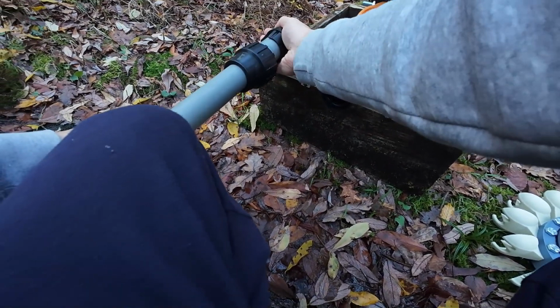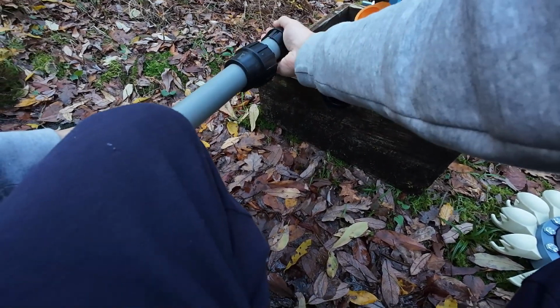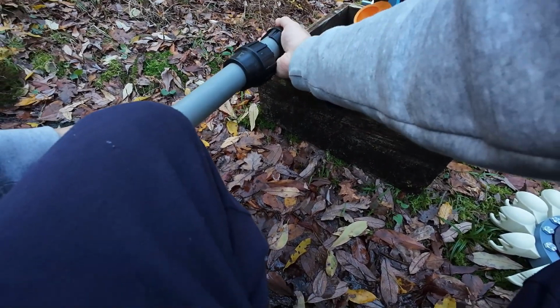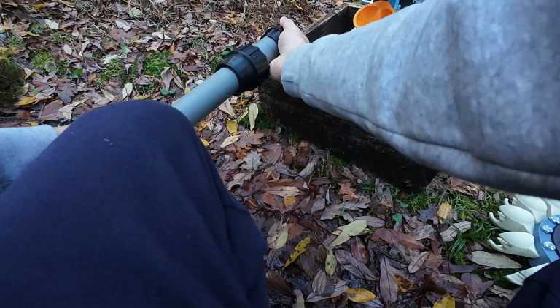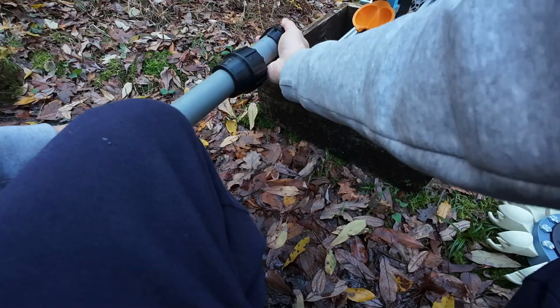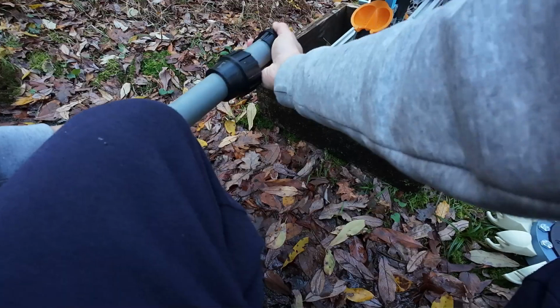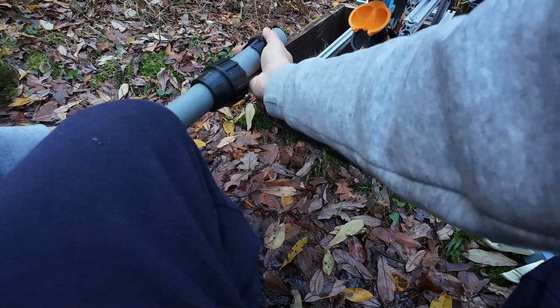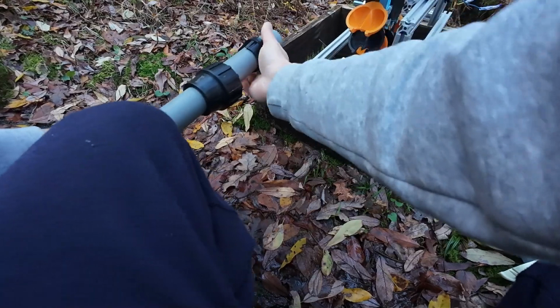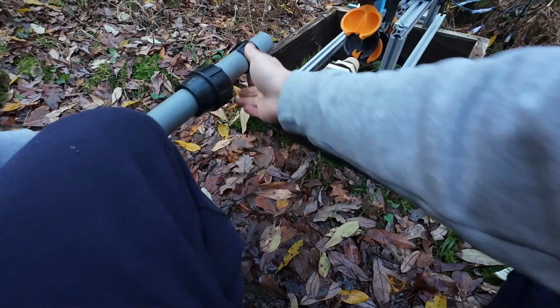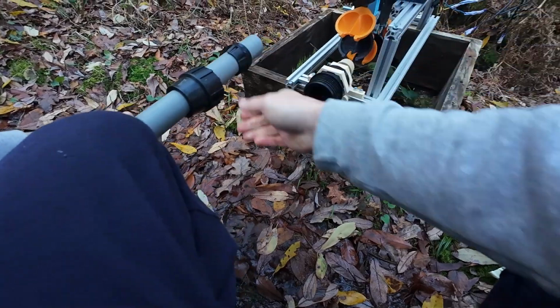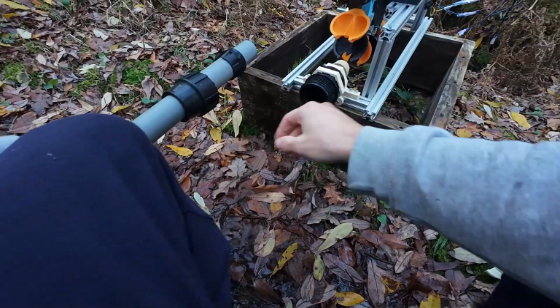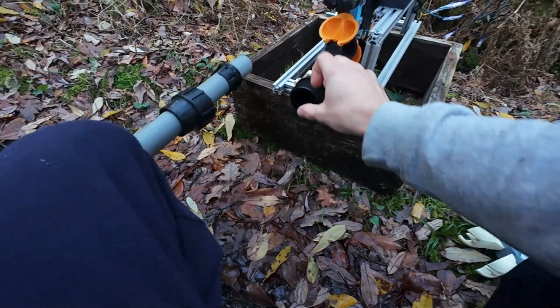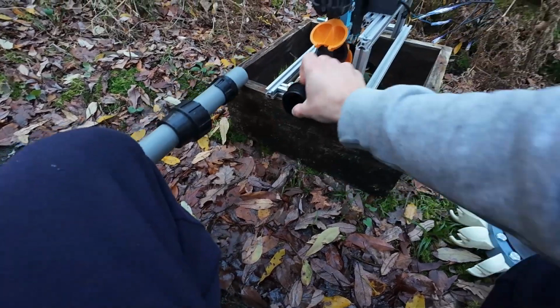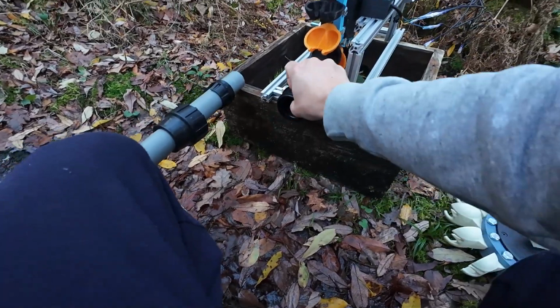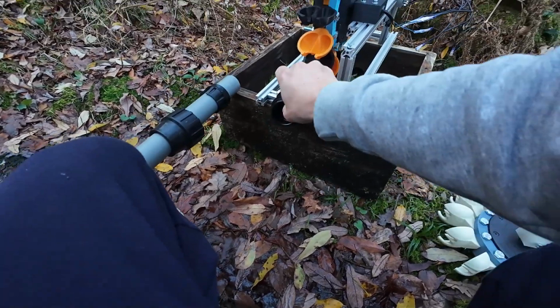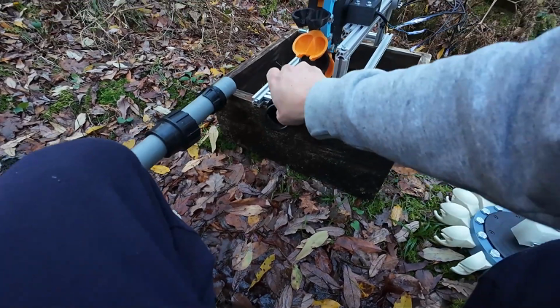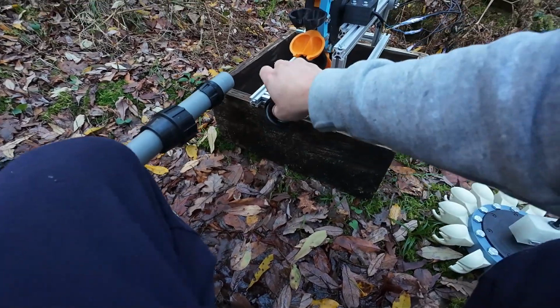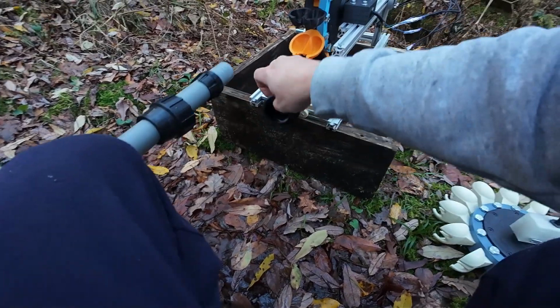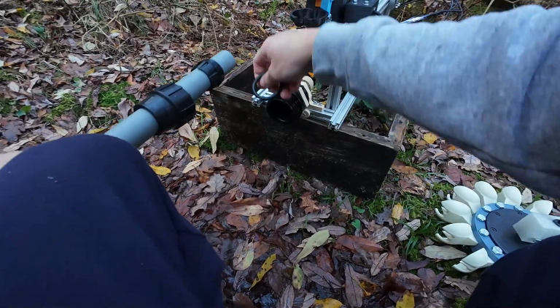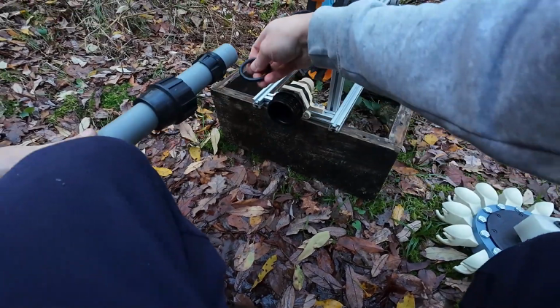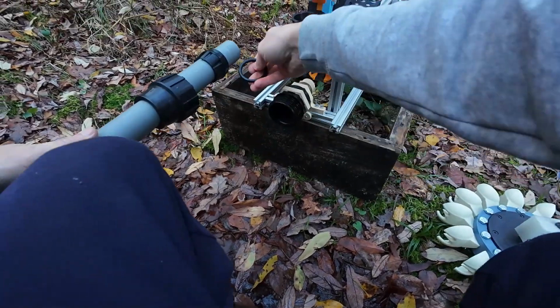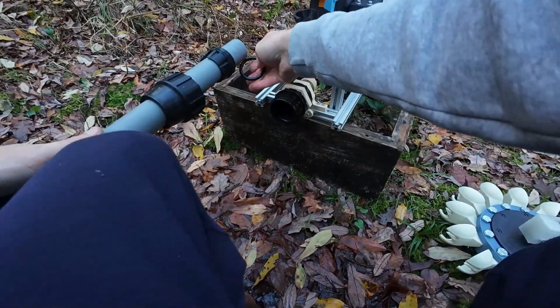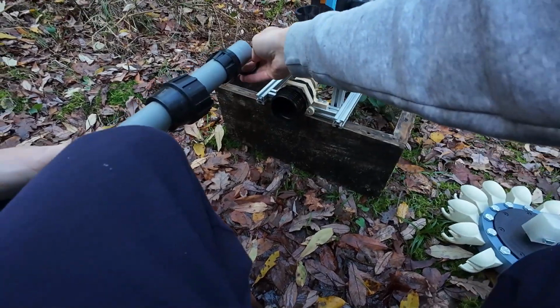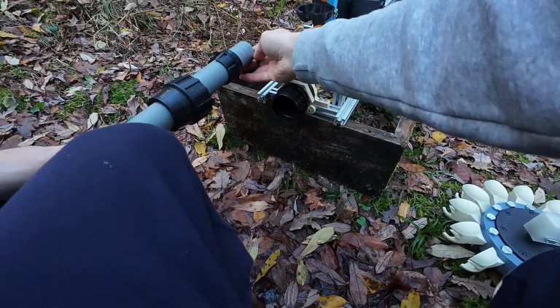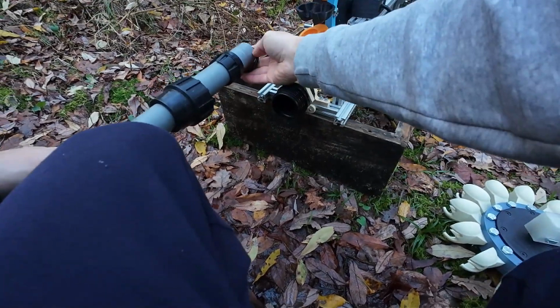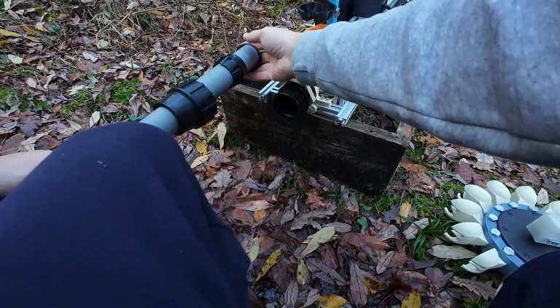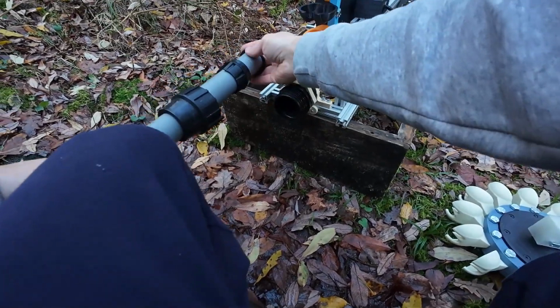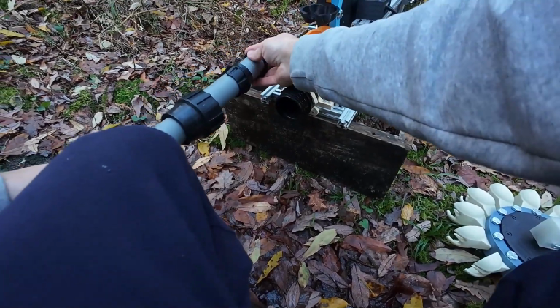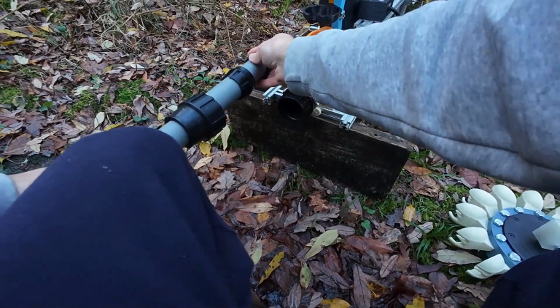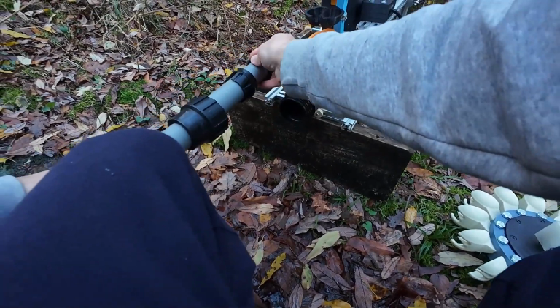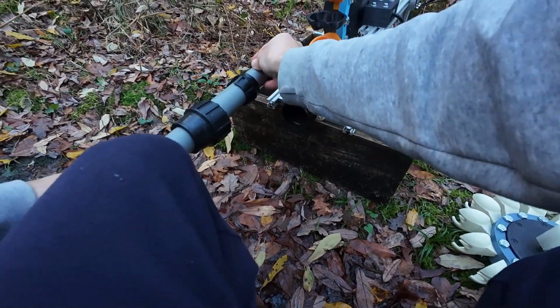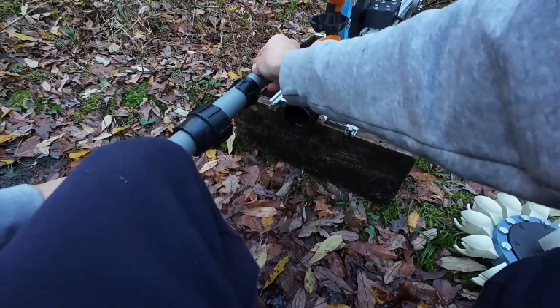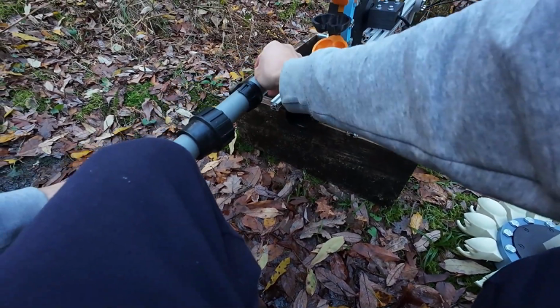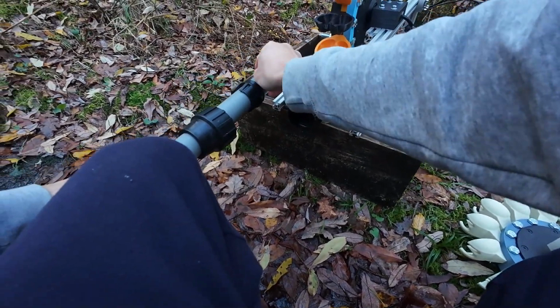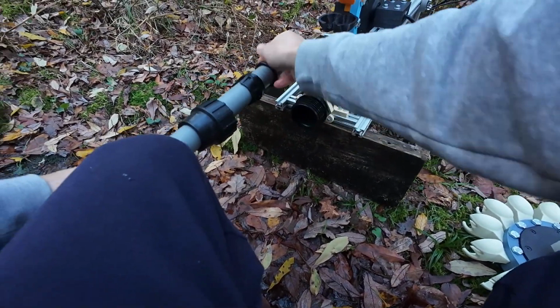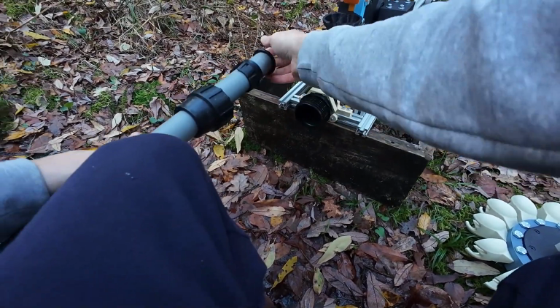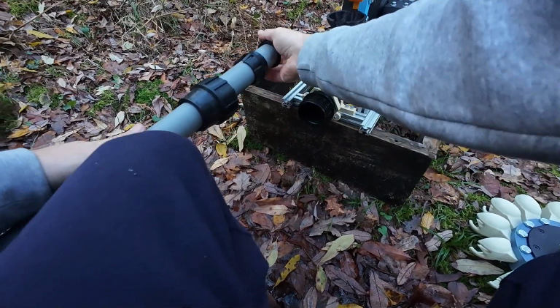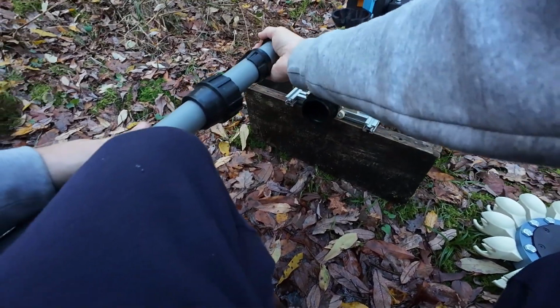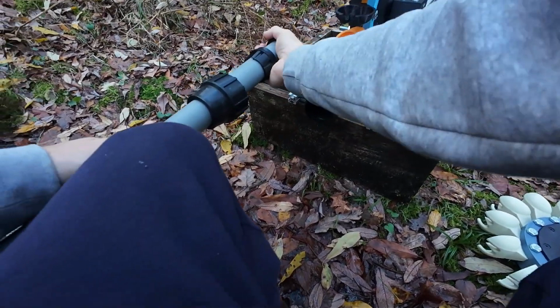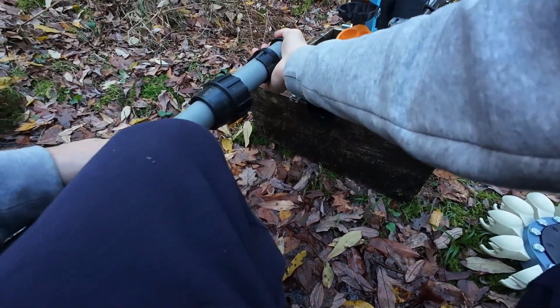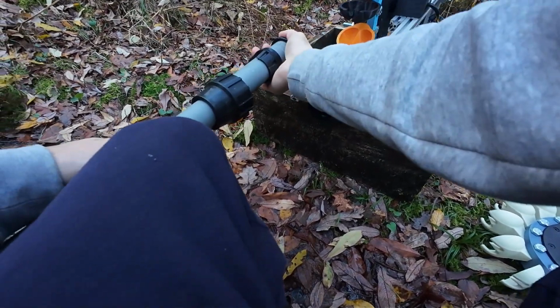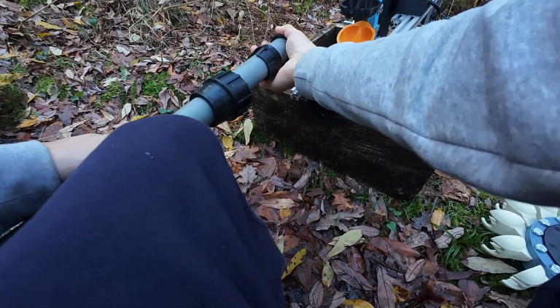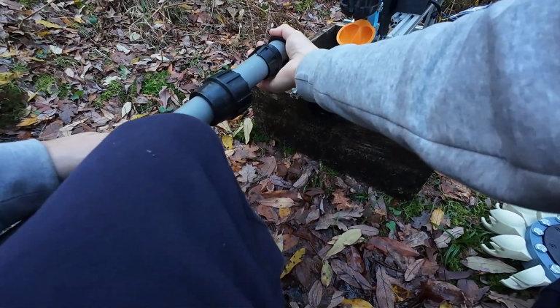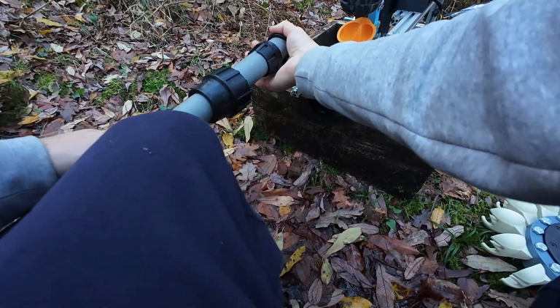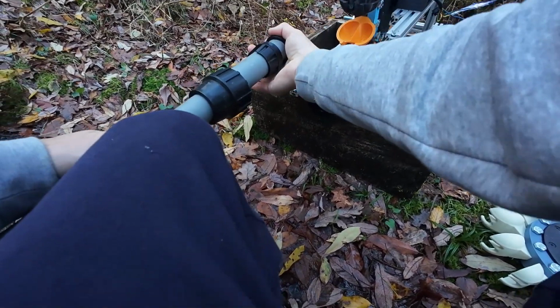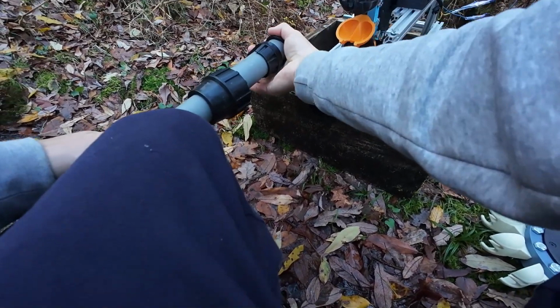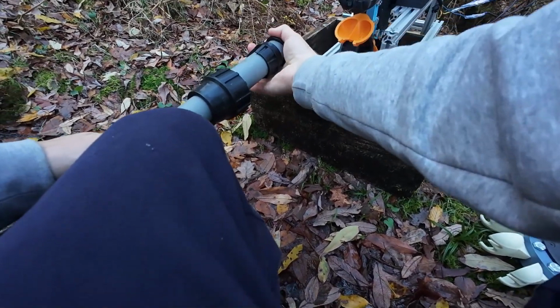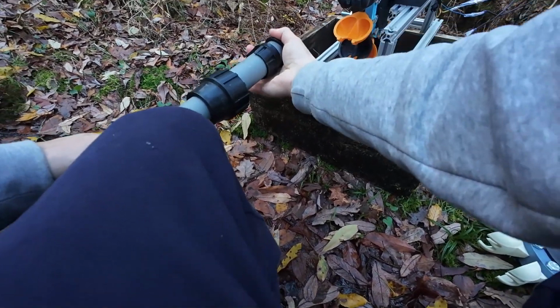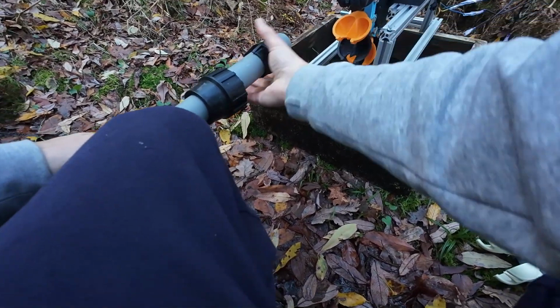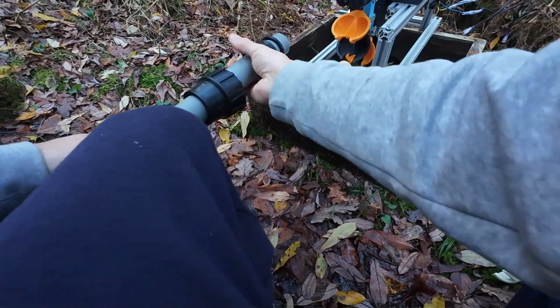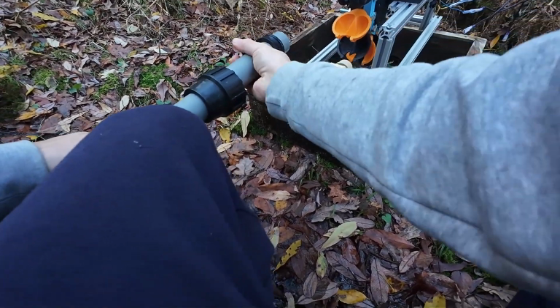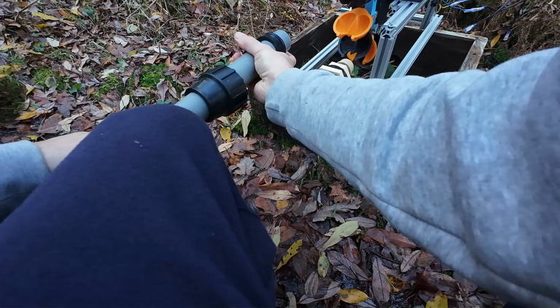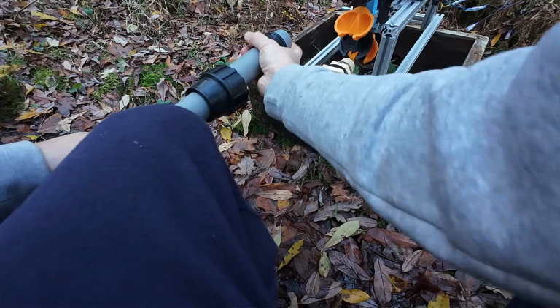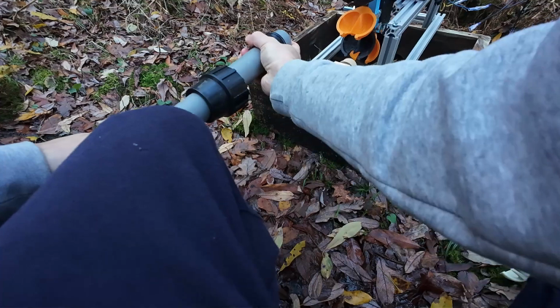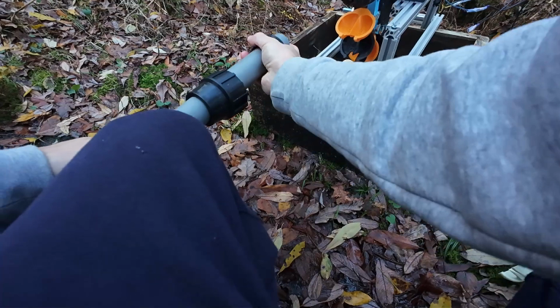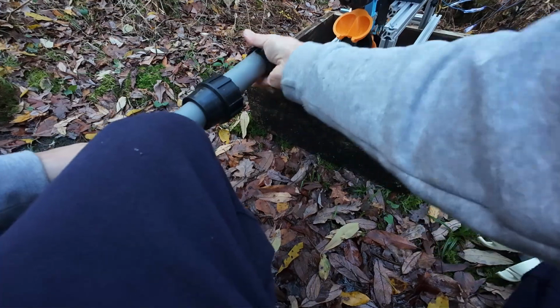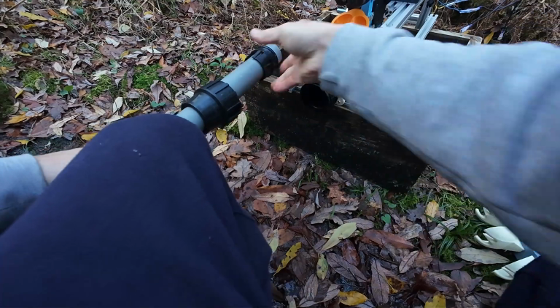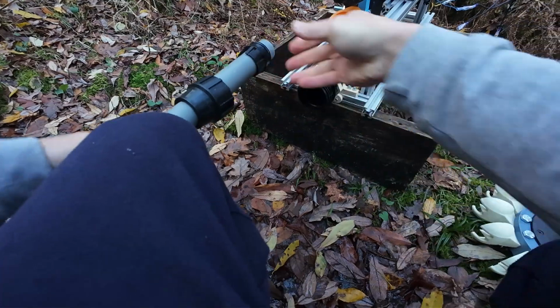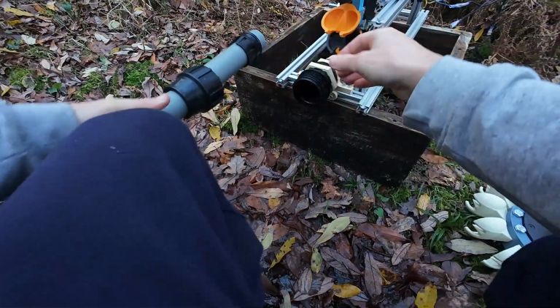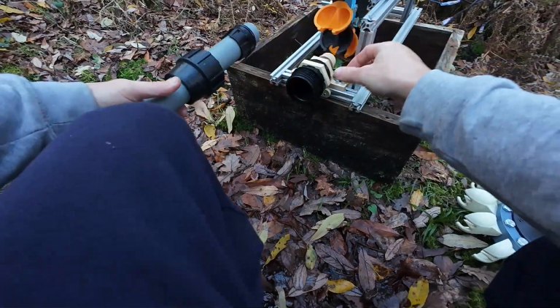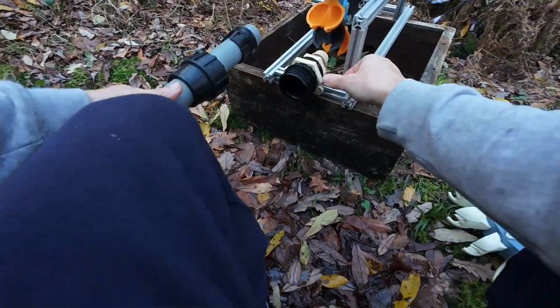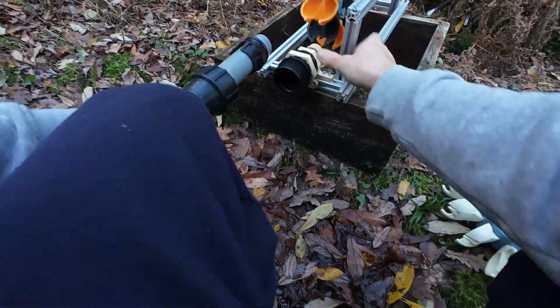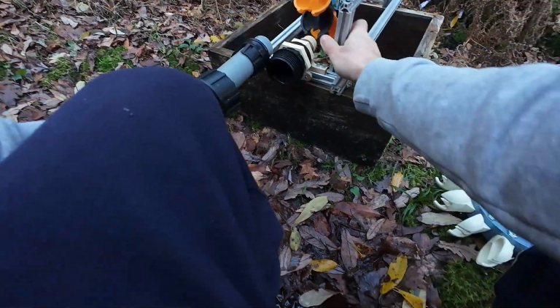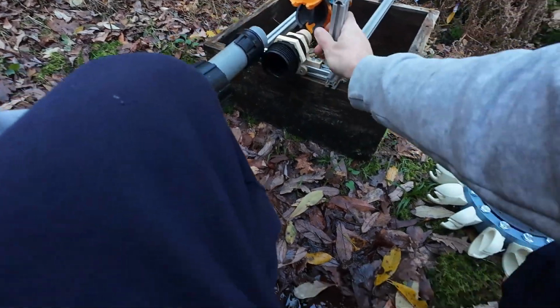This segment of the video is the installation before some tests. Feel free to skip this part if you have no time for it.